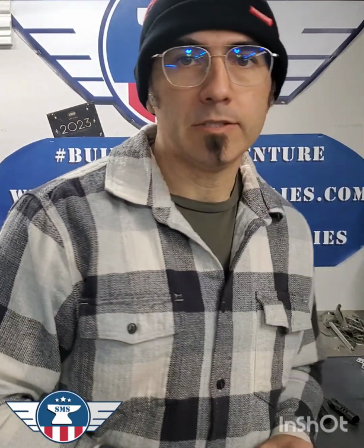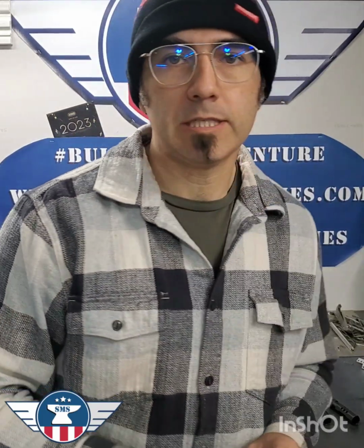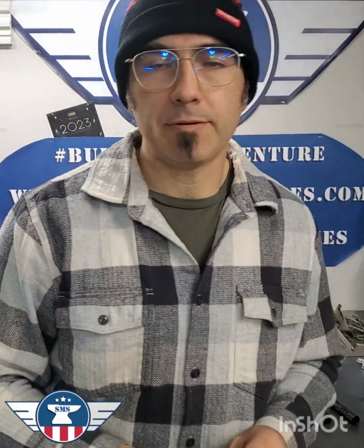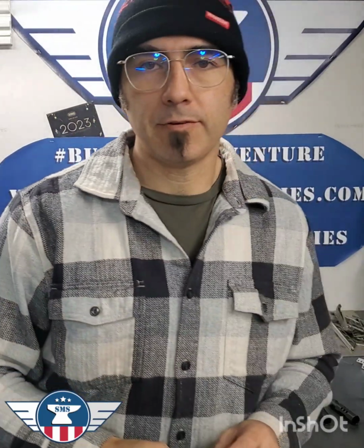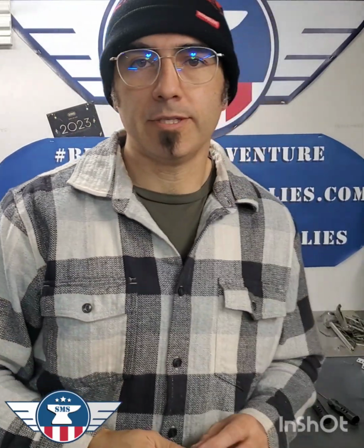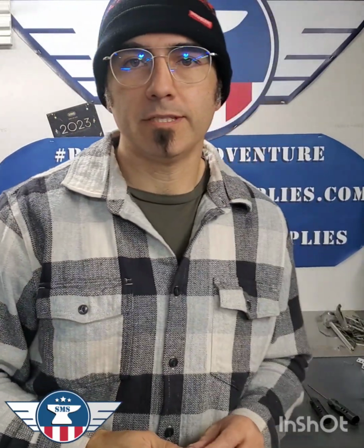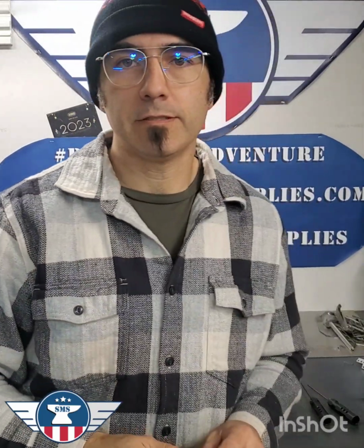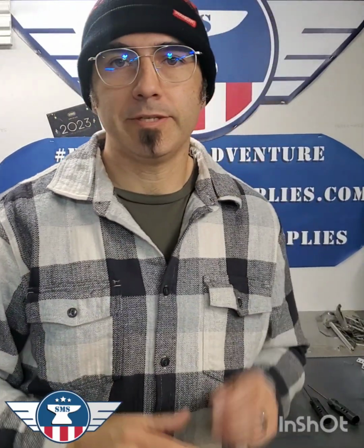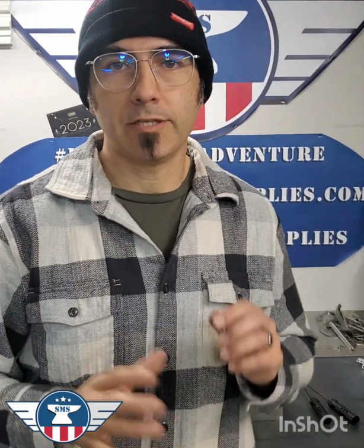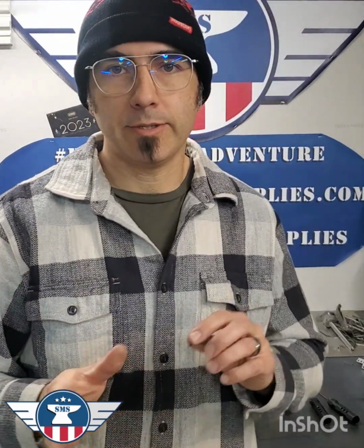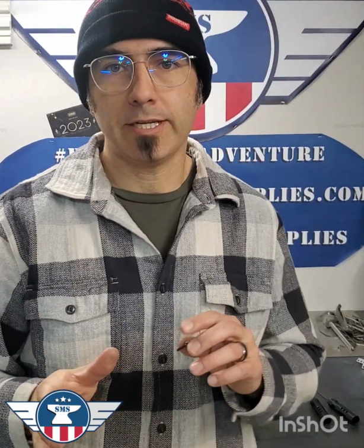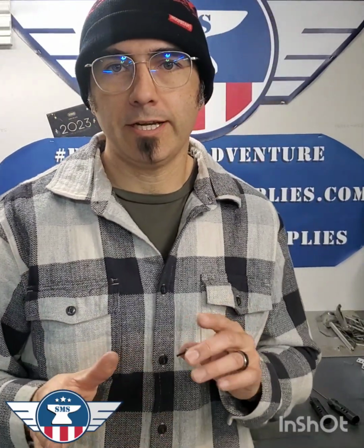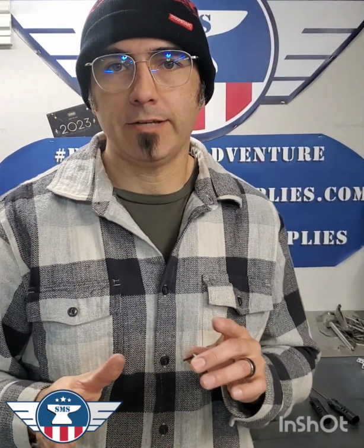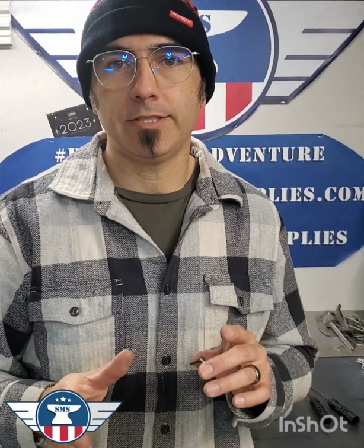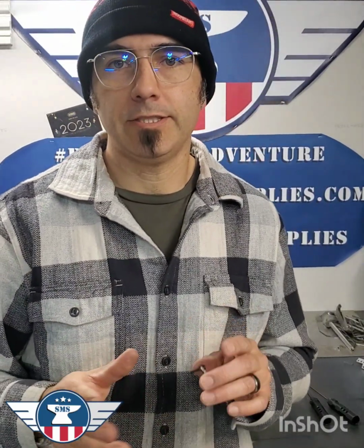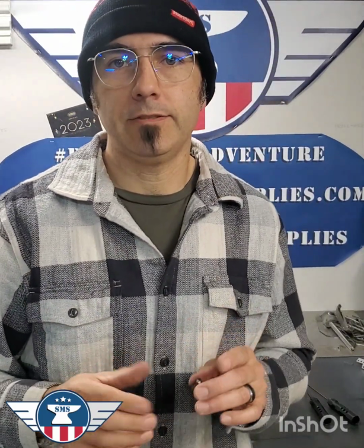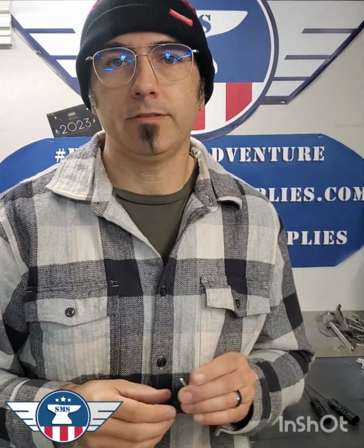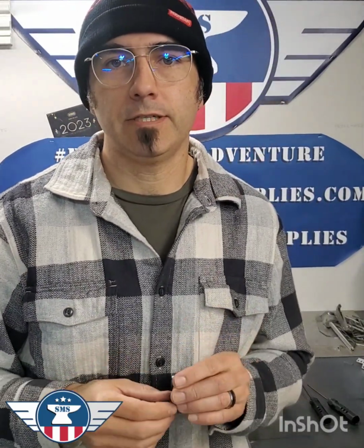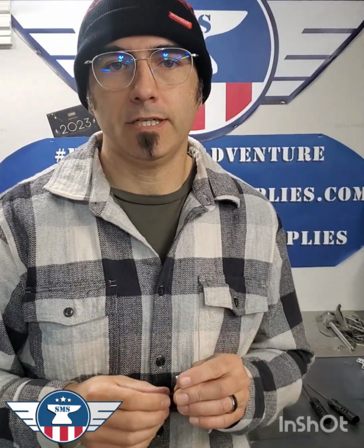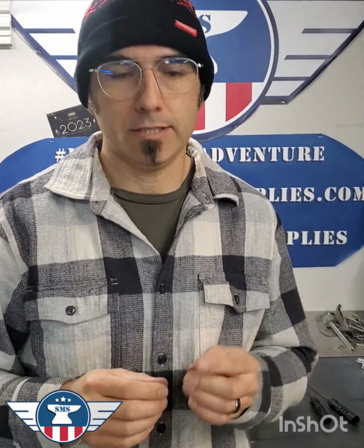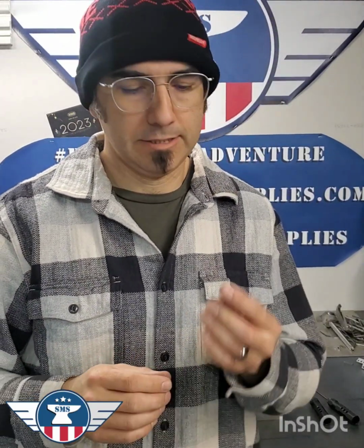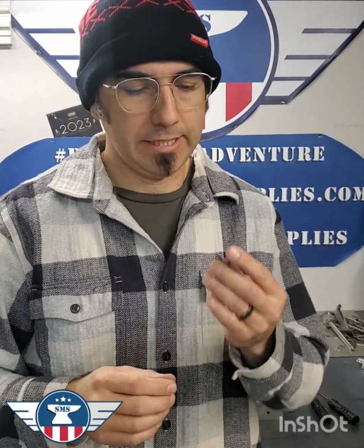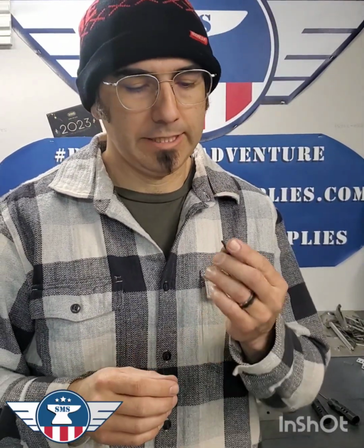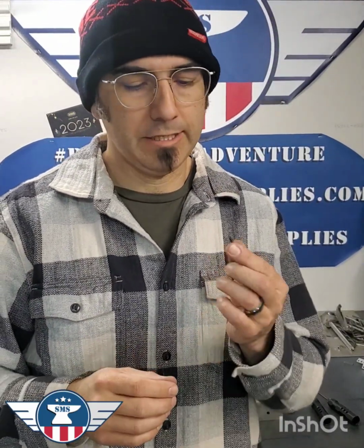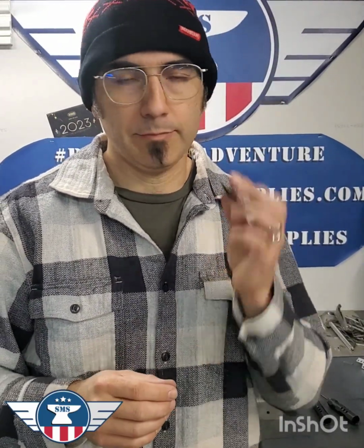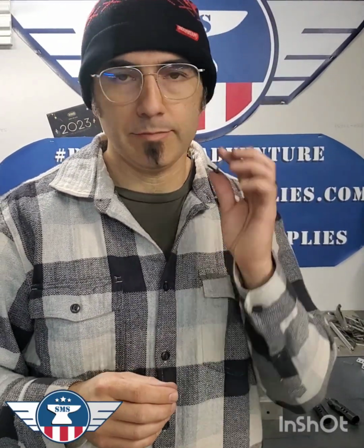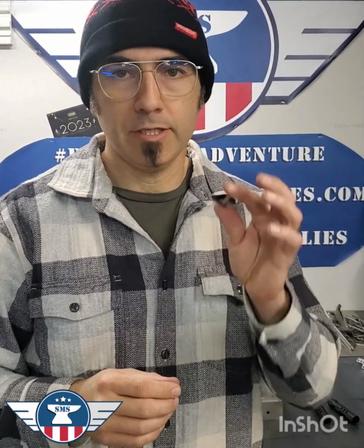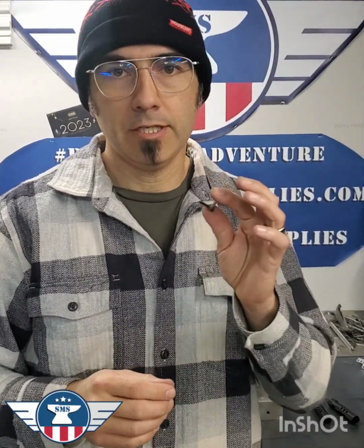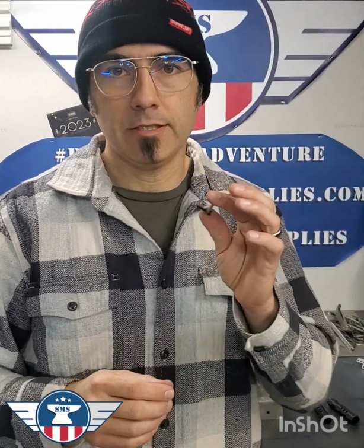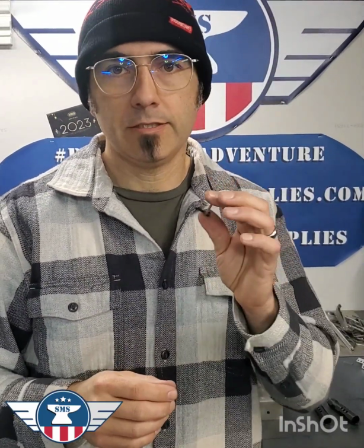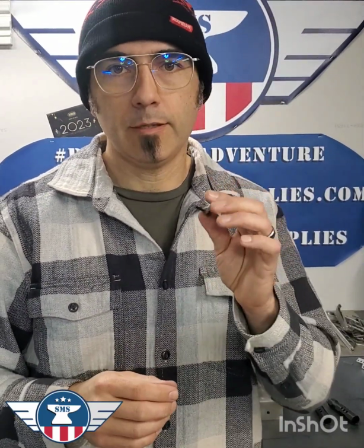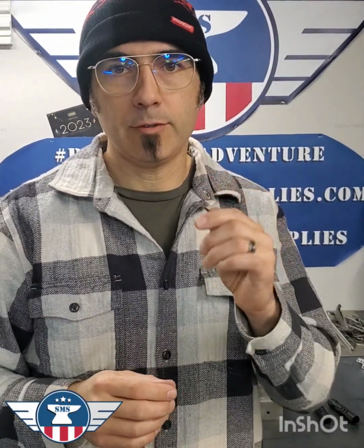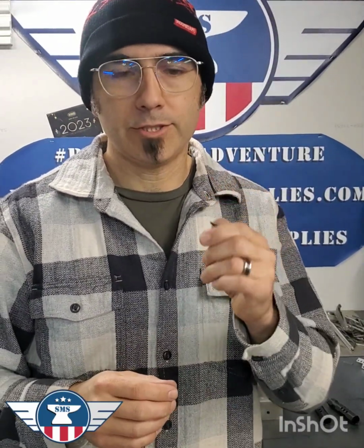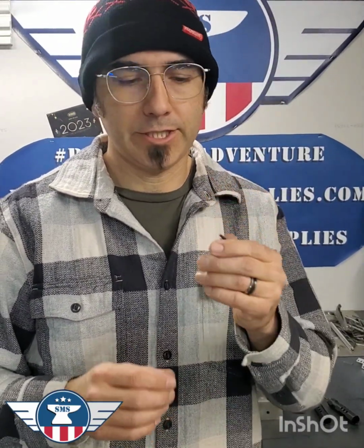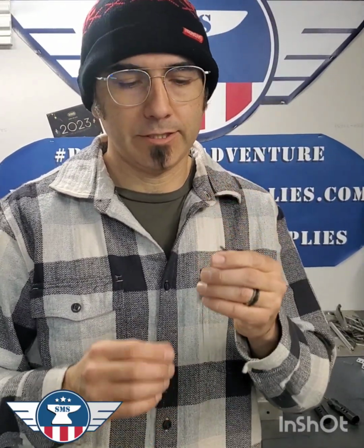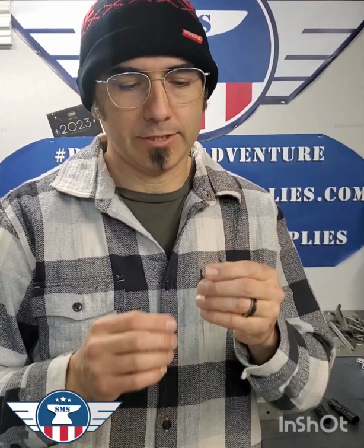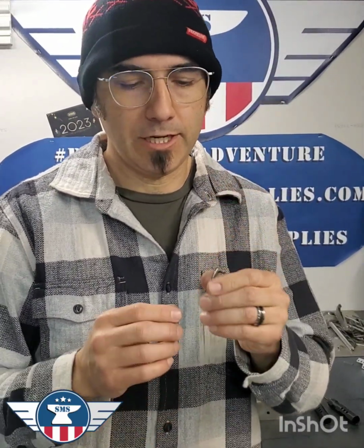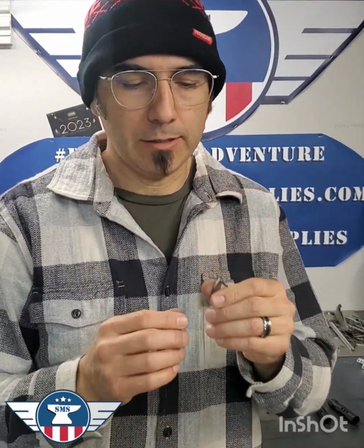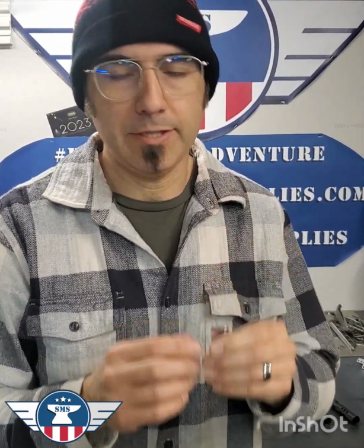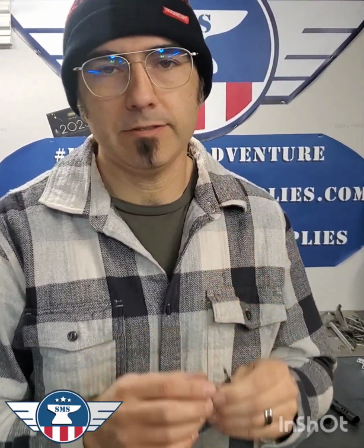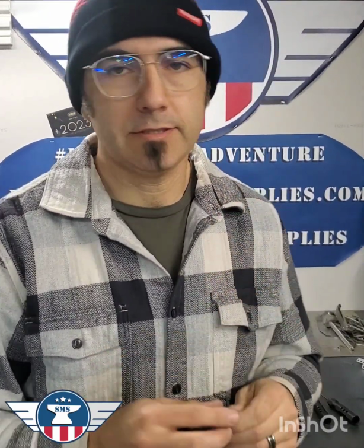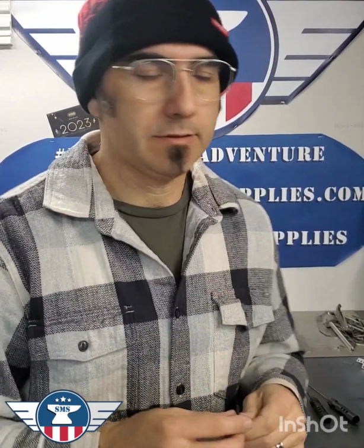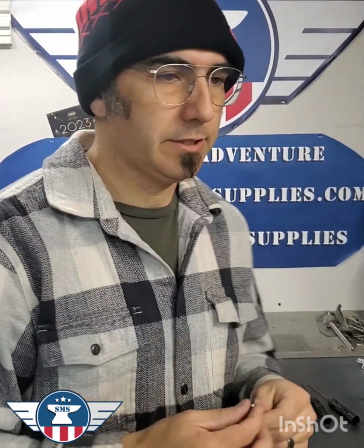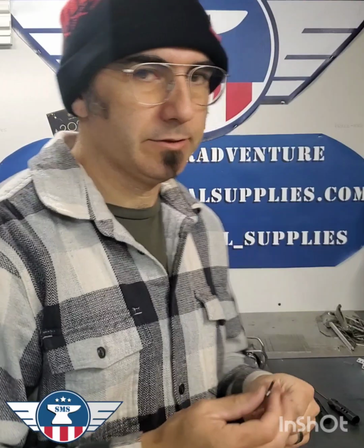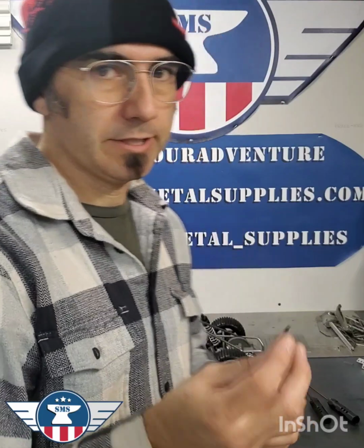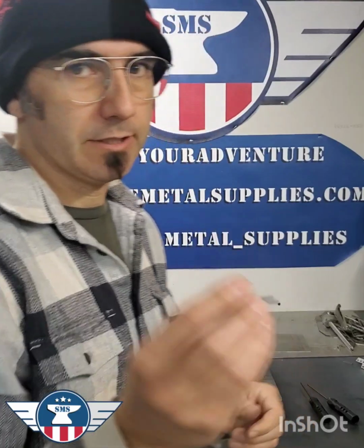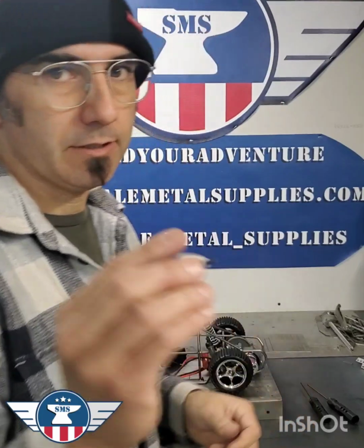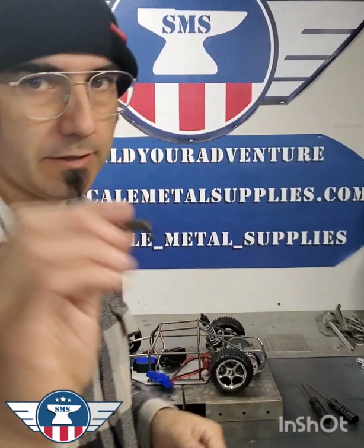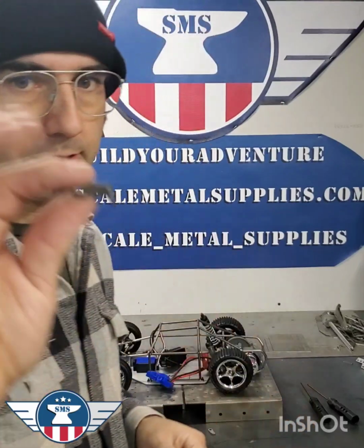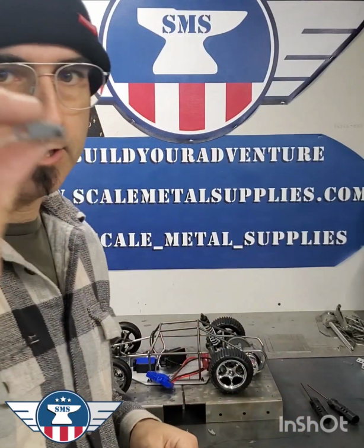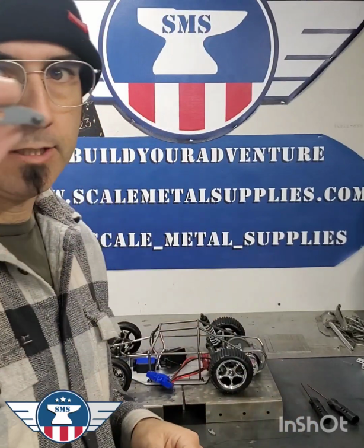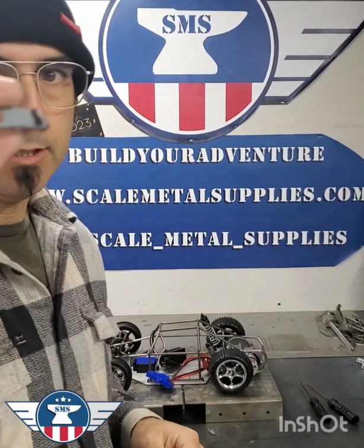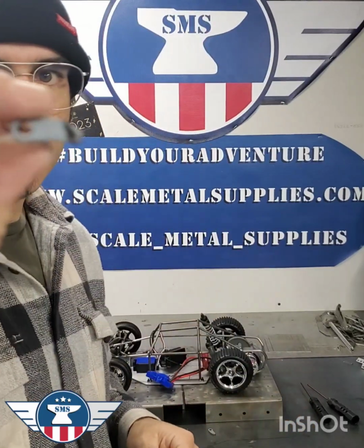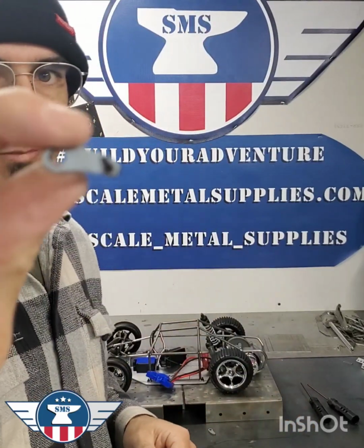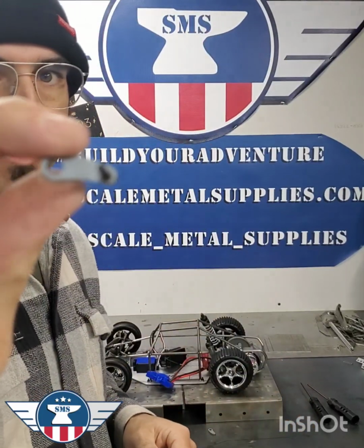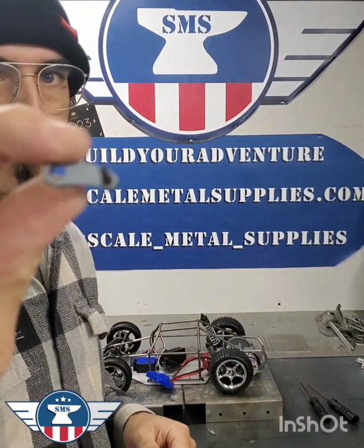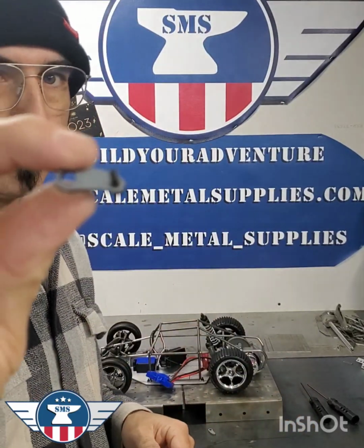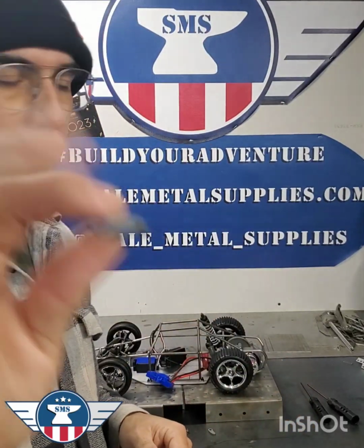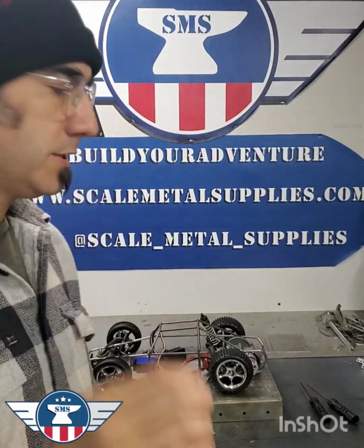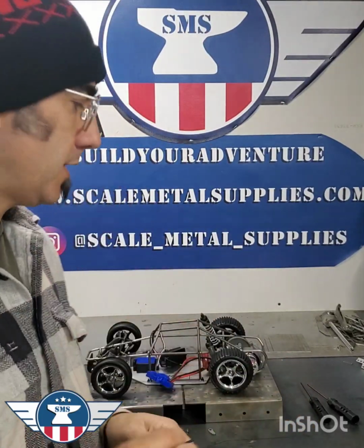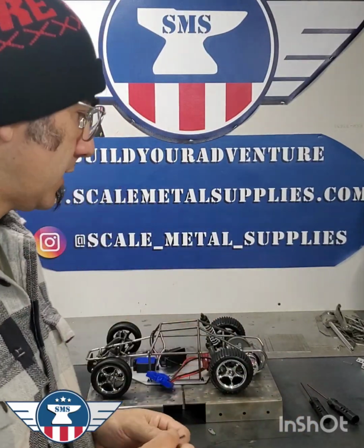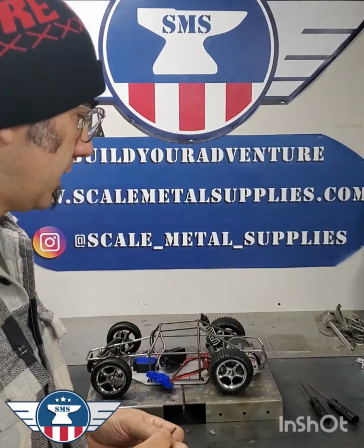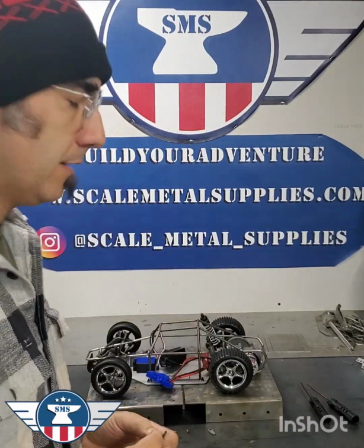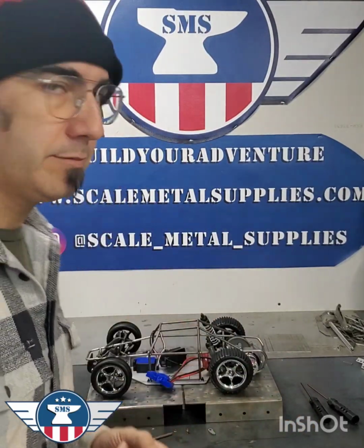What's up everyone? This will be a quick how-to on setting up double-shear shock mounts using our big bore shock tabs.